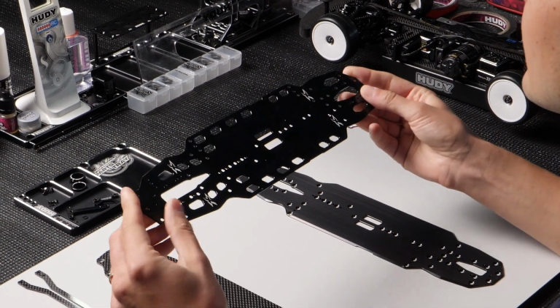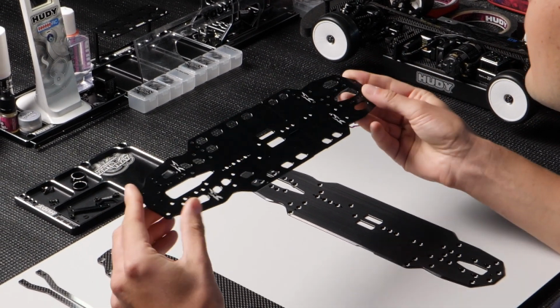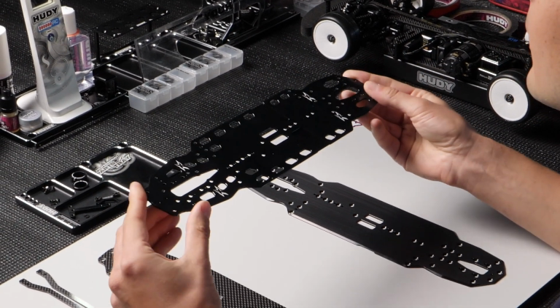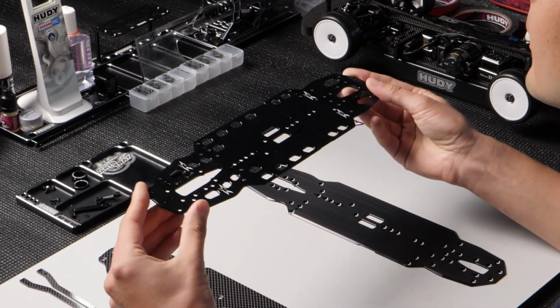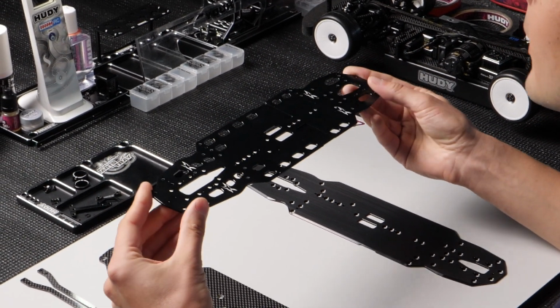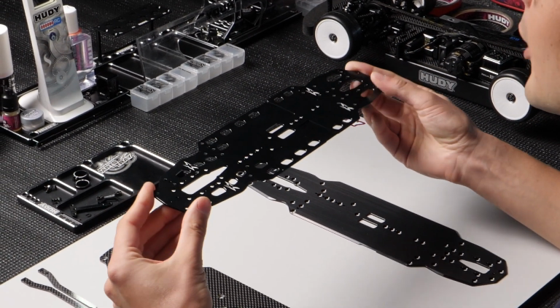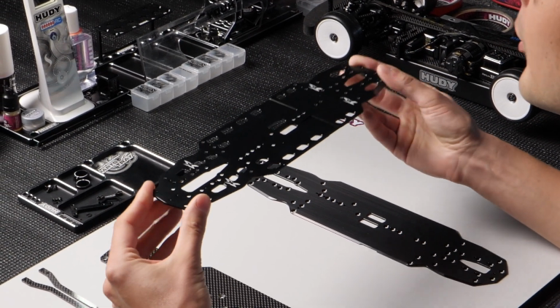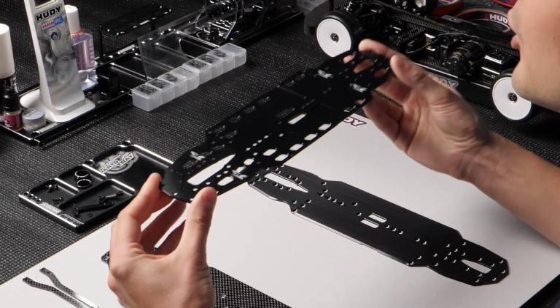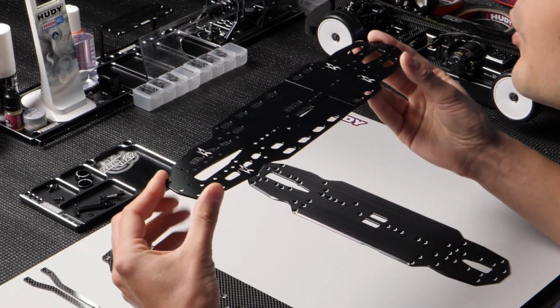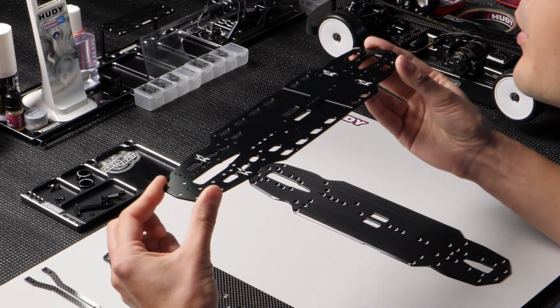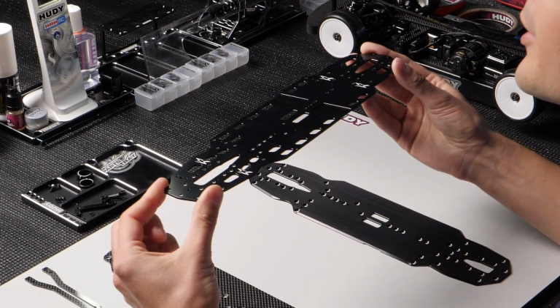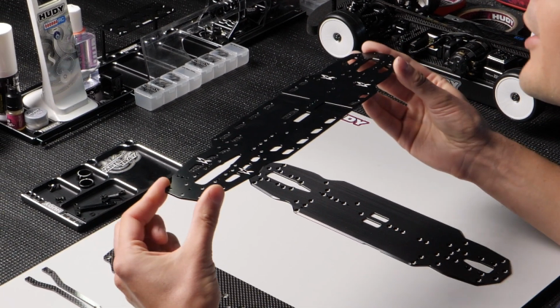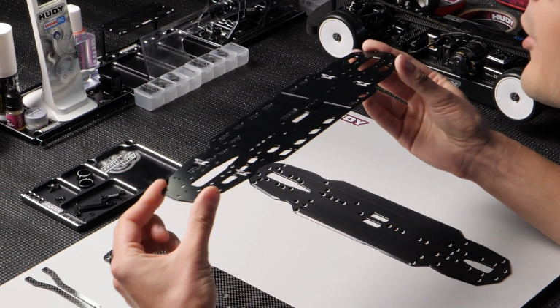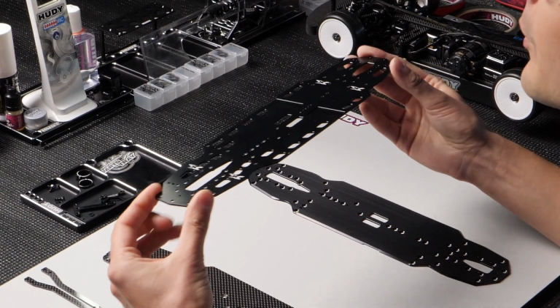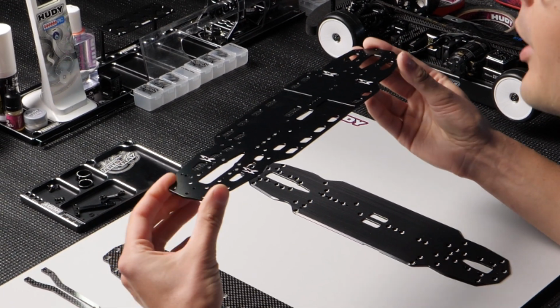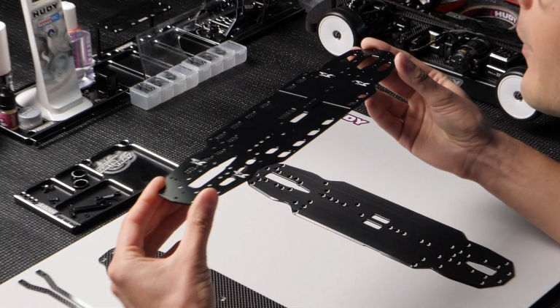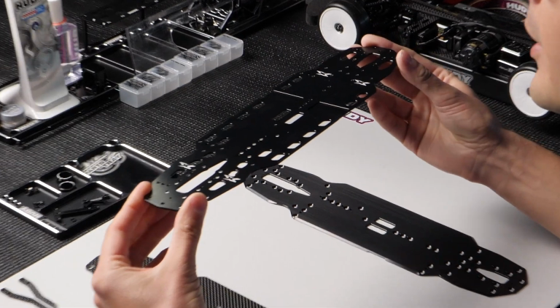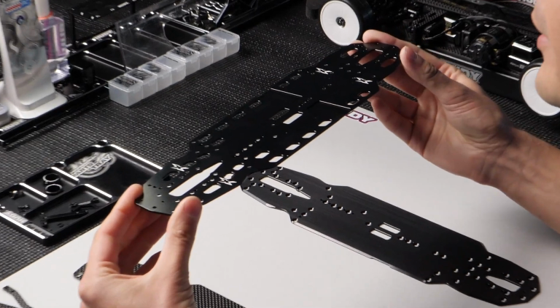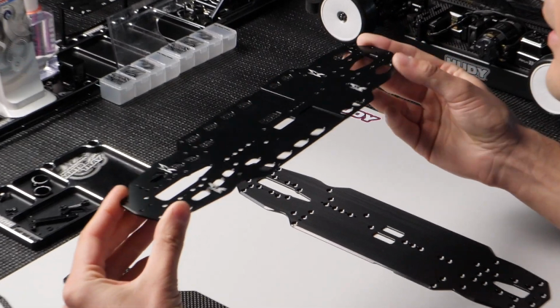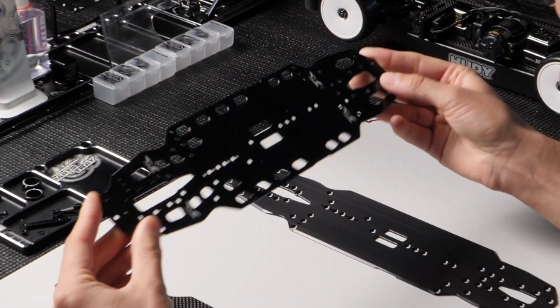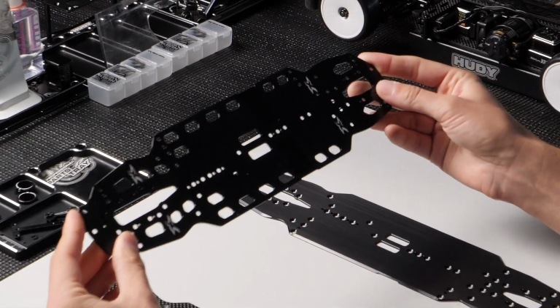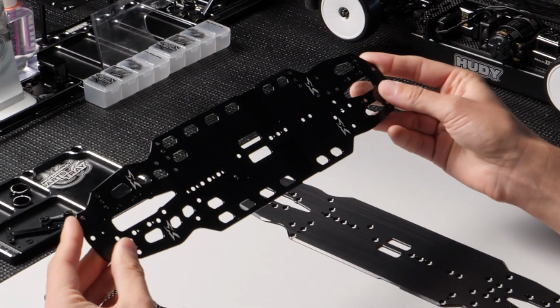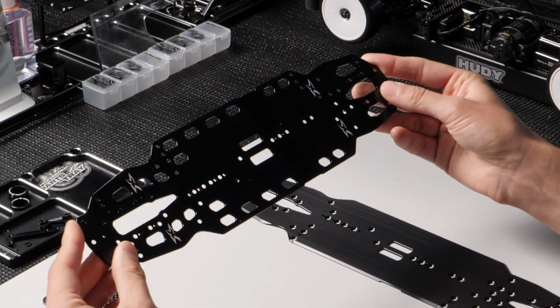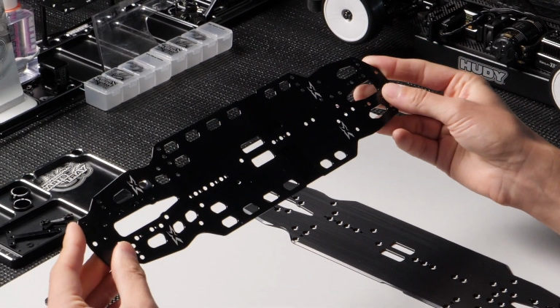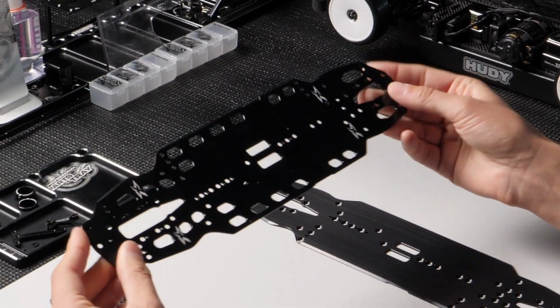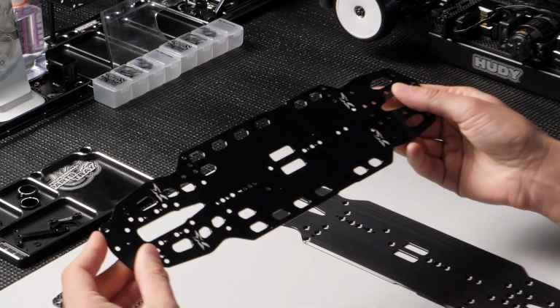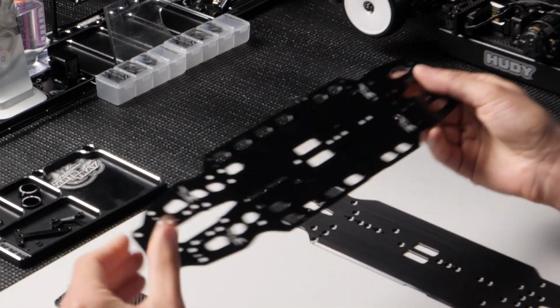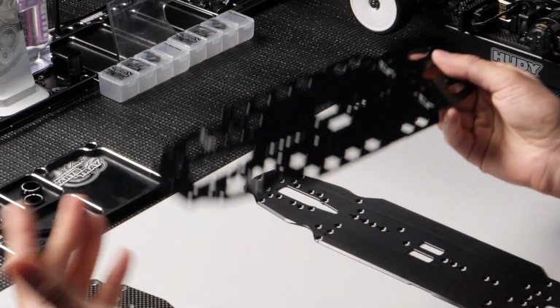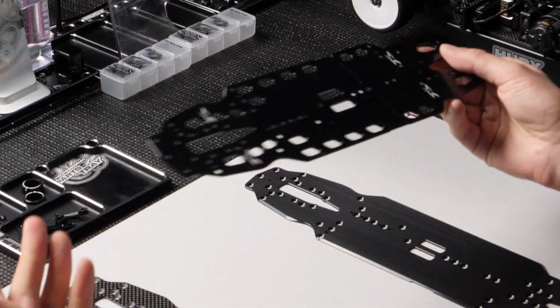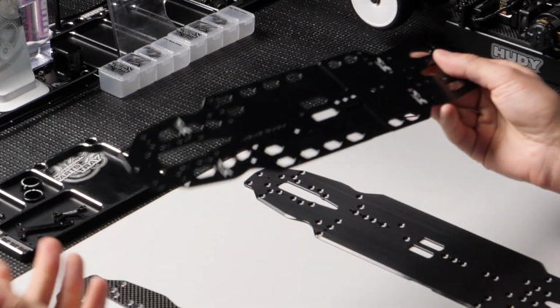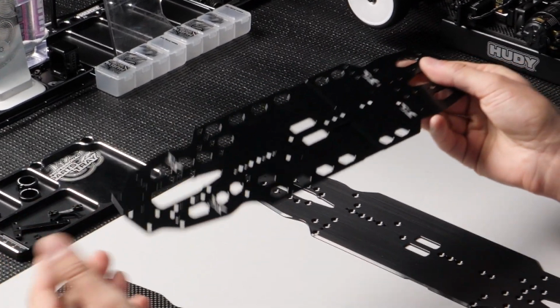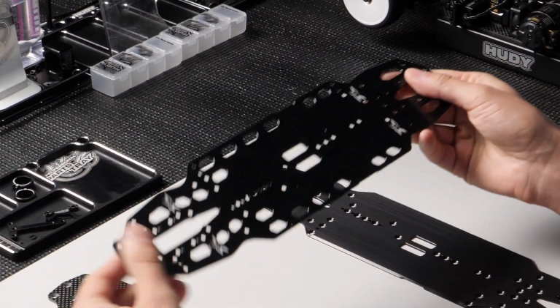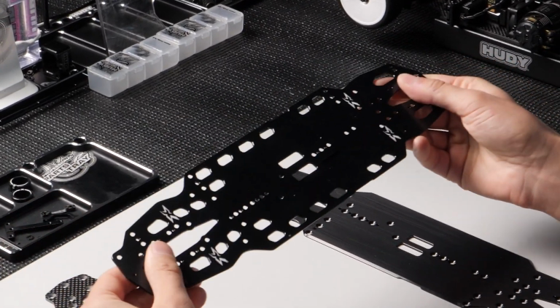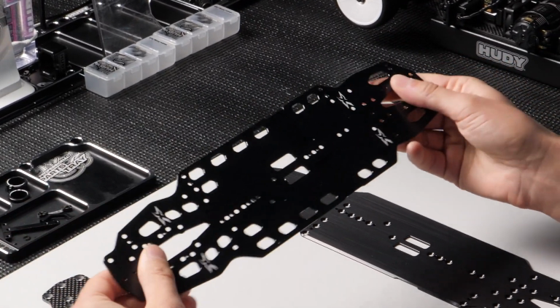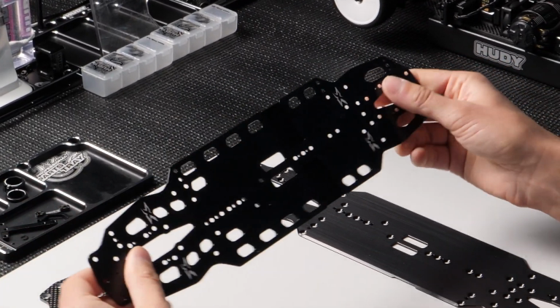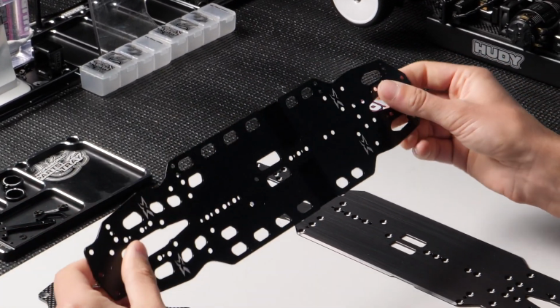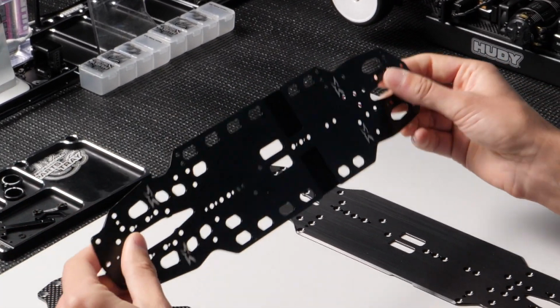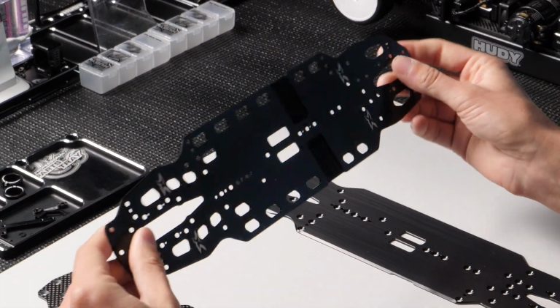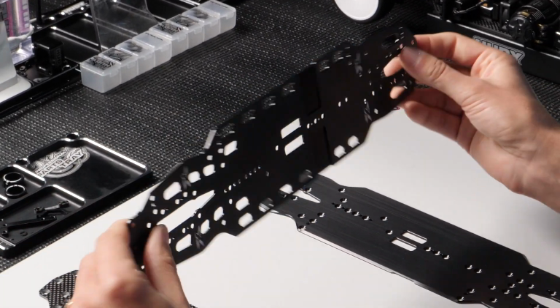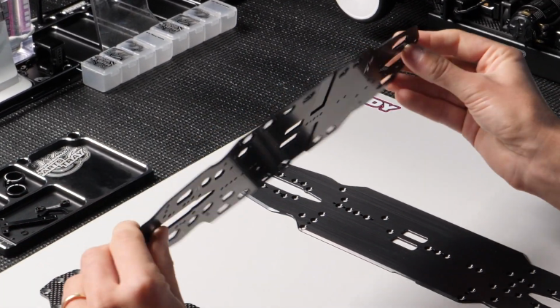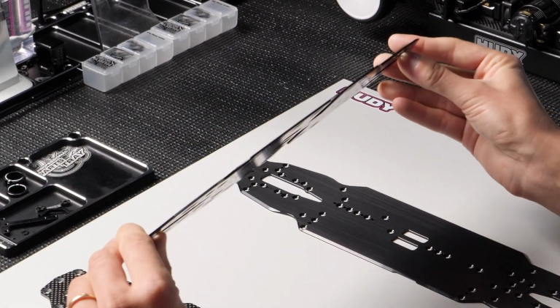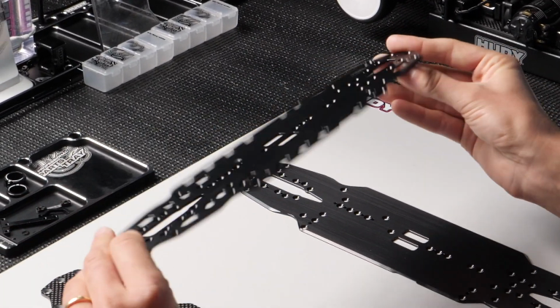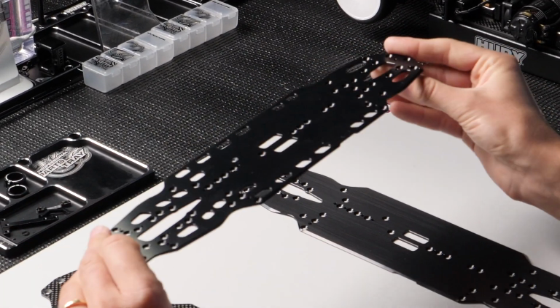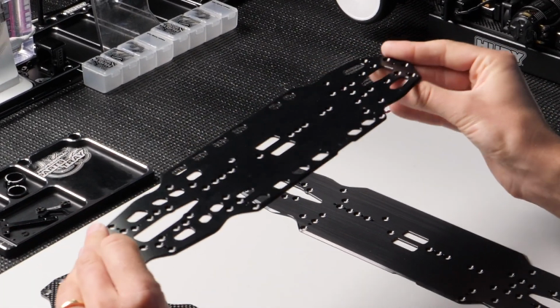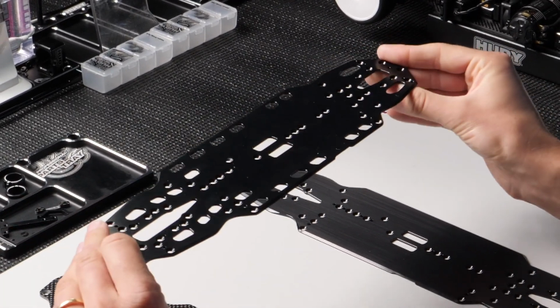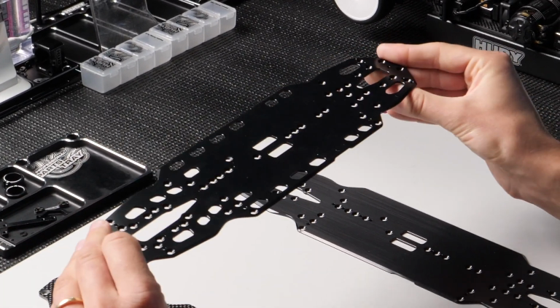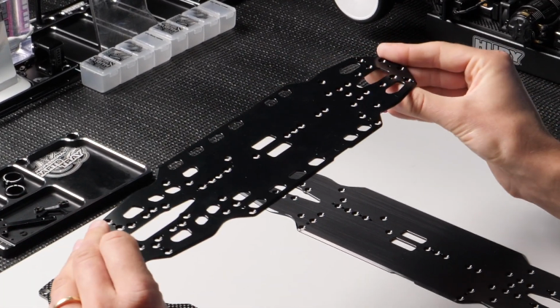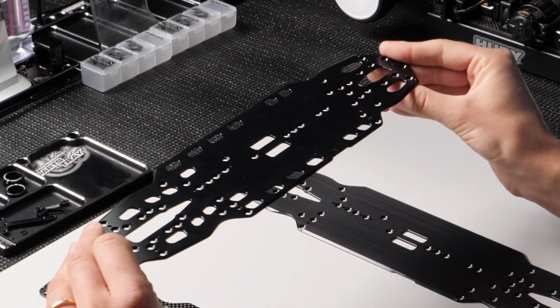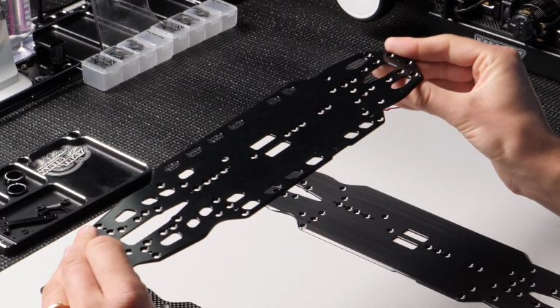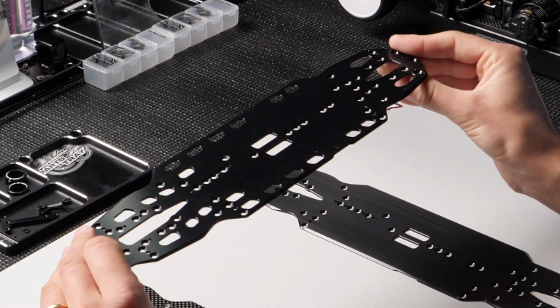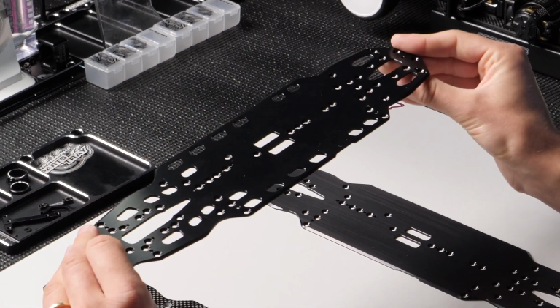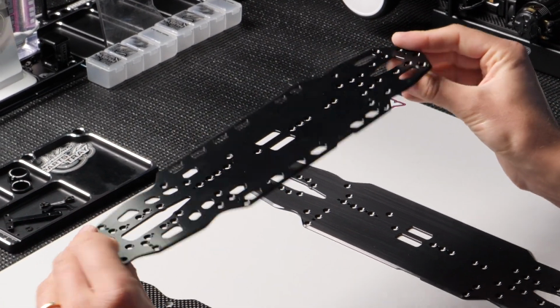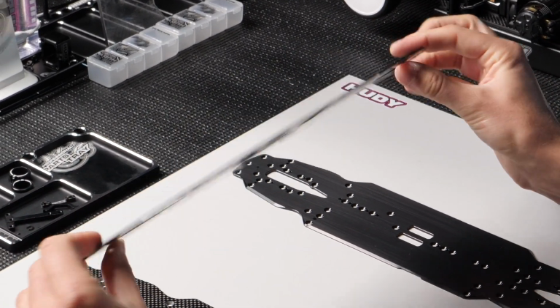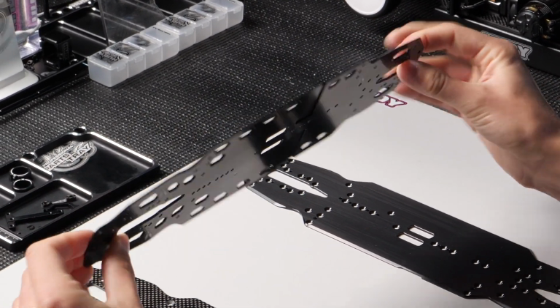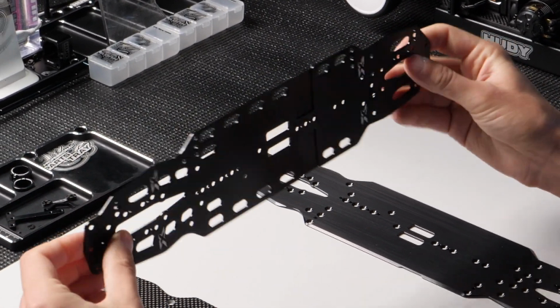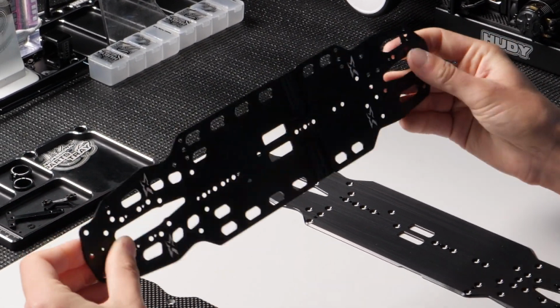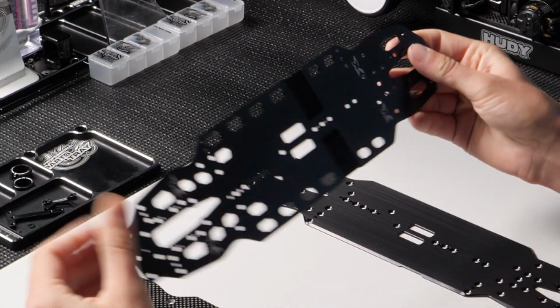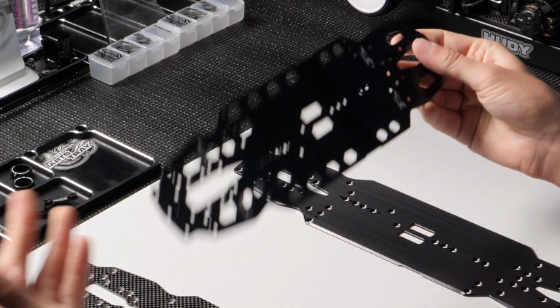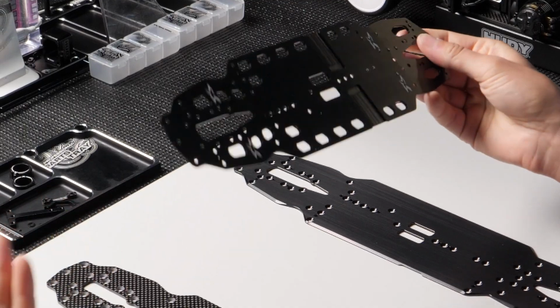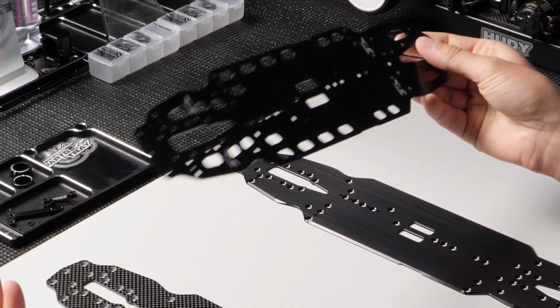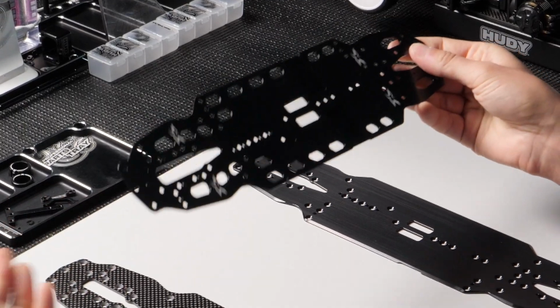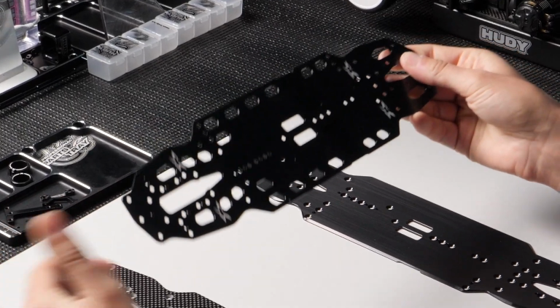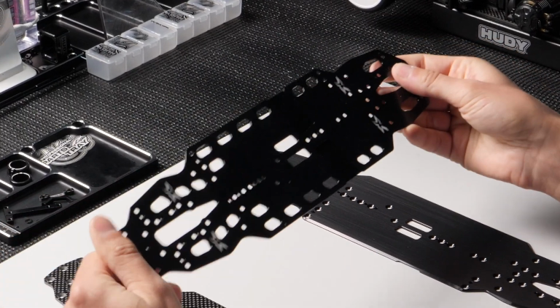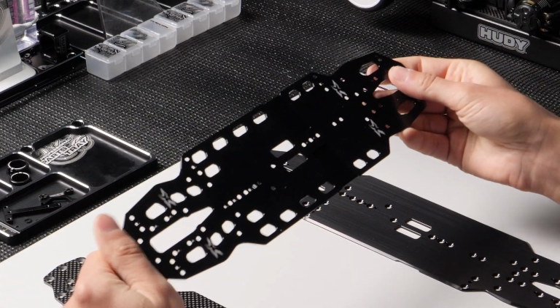It's got a bit lower center of gravity, so it will be more stable and more forgiving for carpet conditions, and it will give you more corner speed as well.